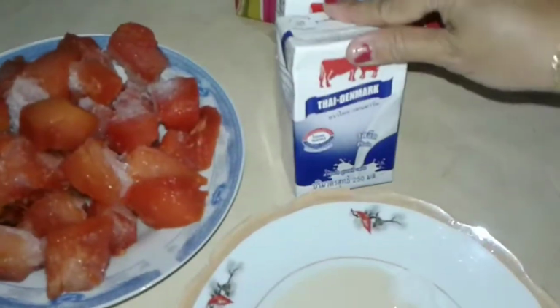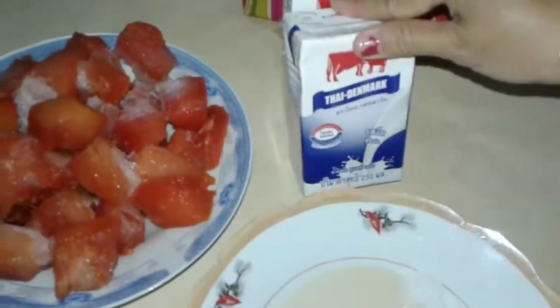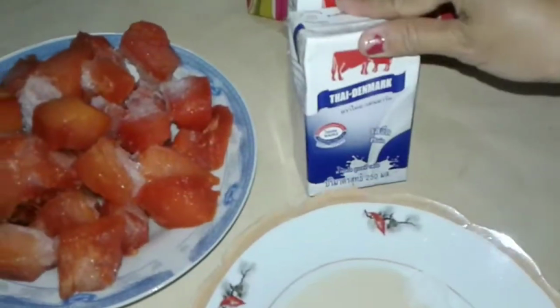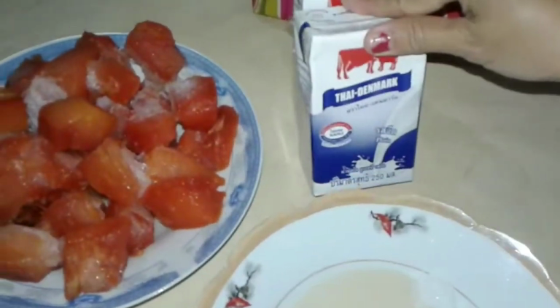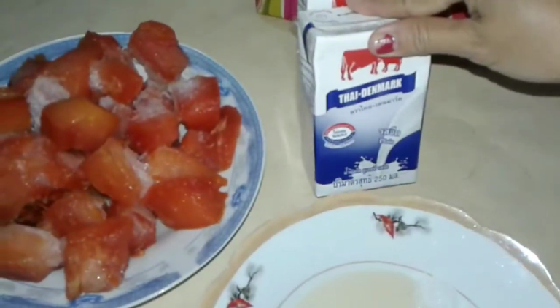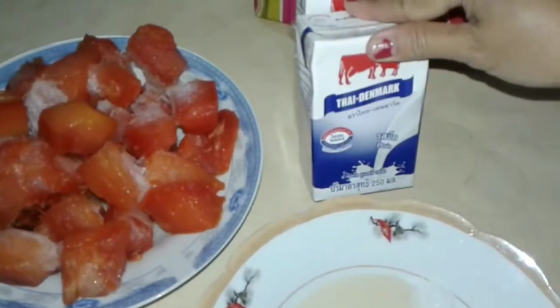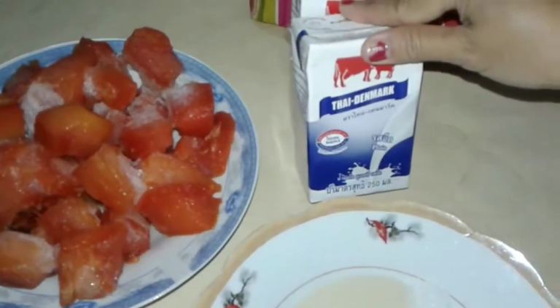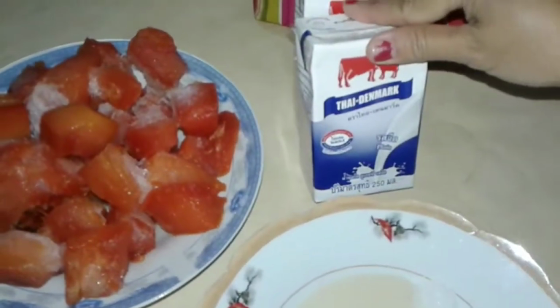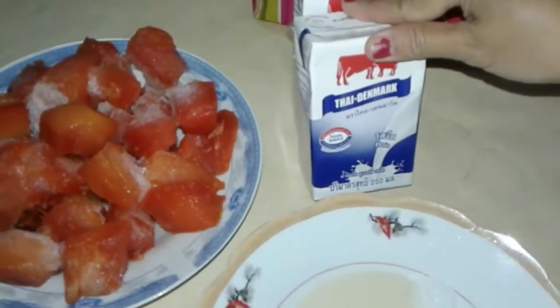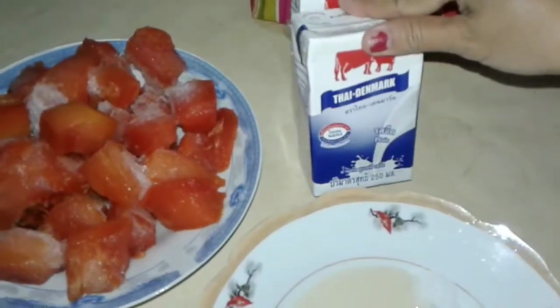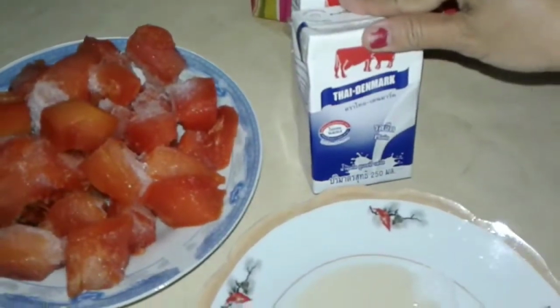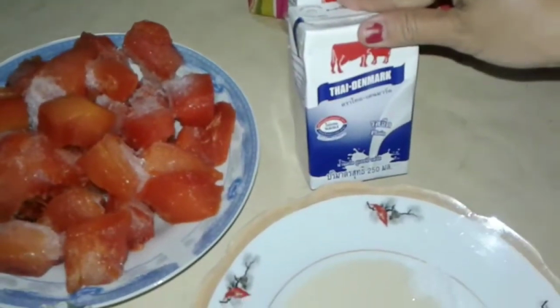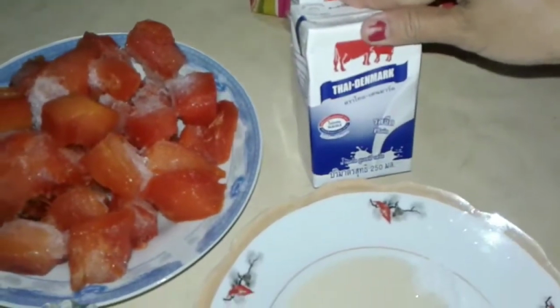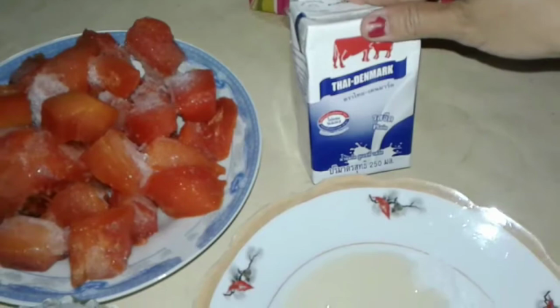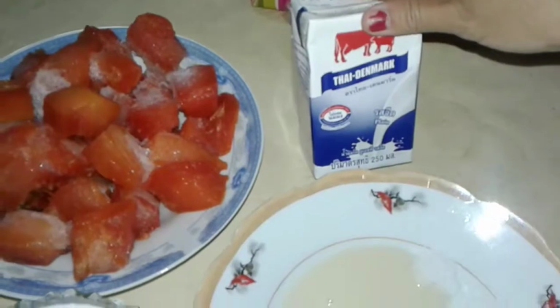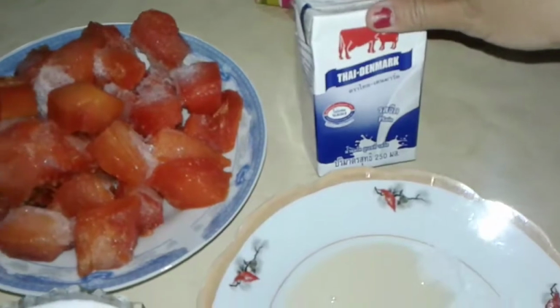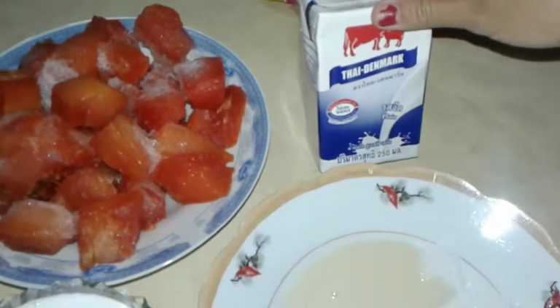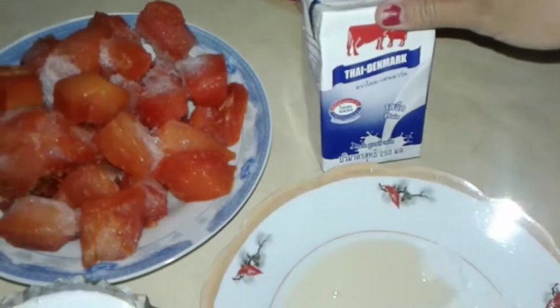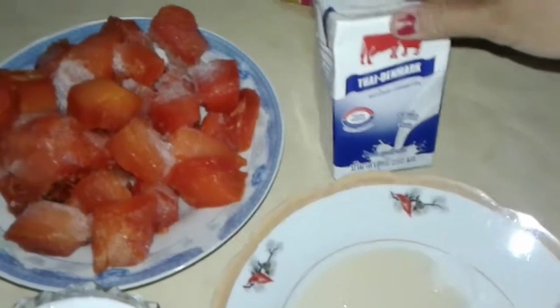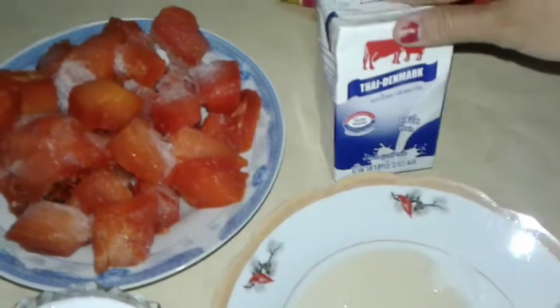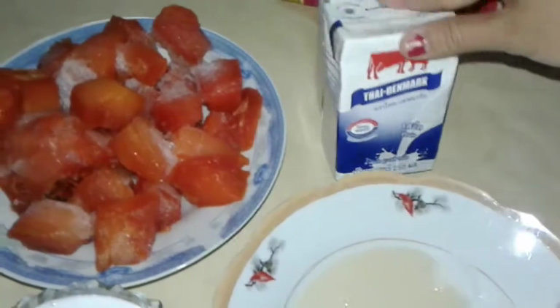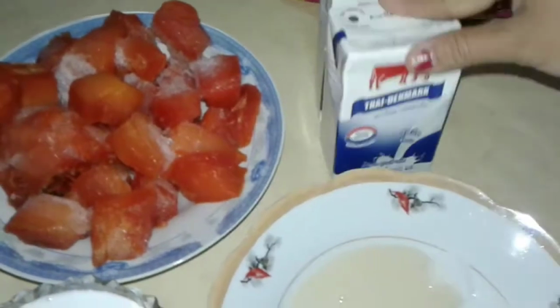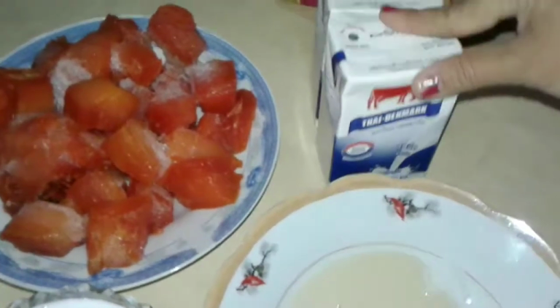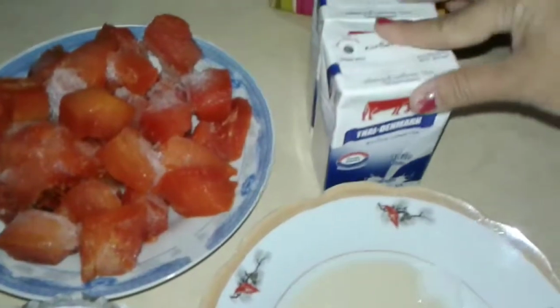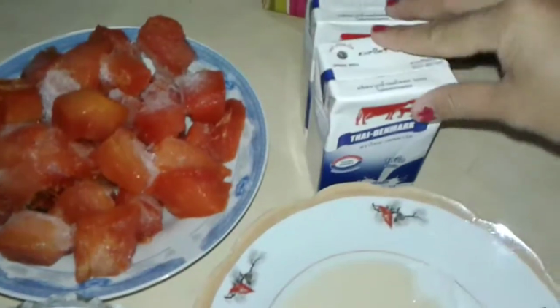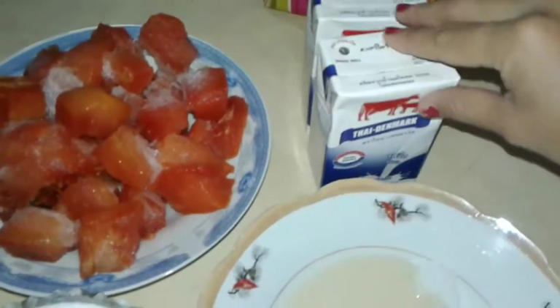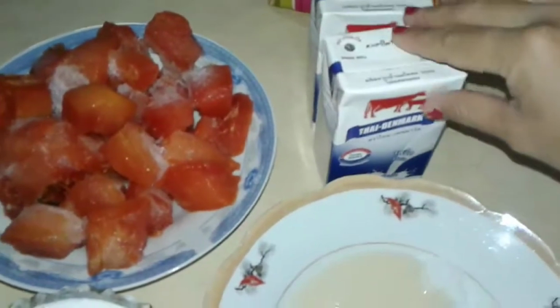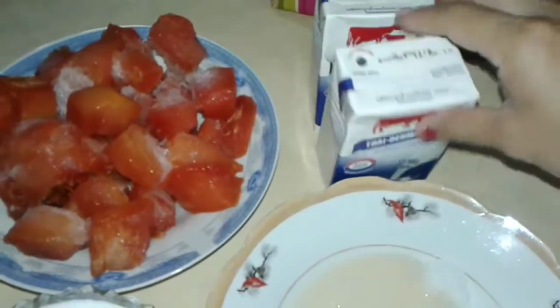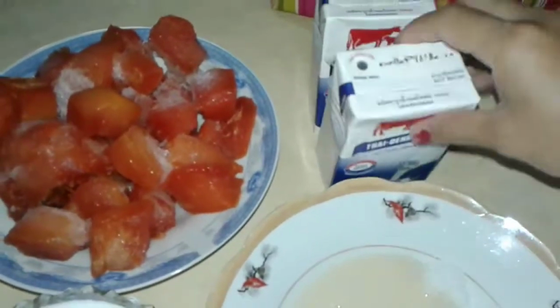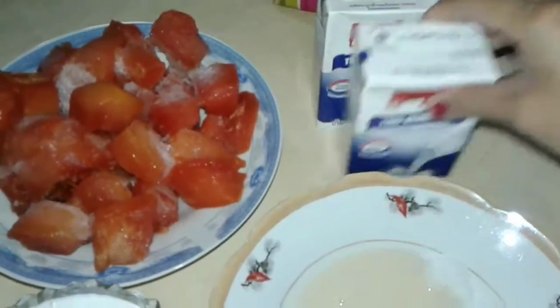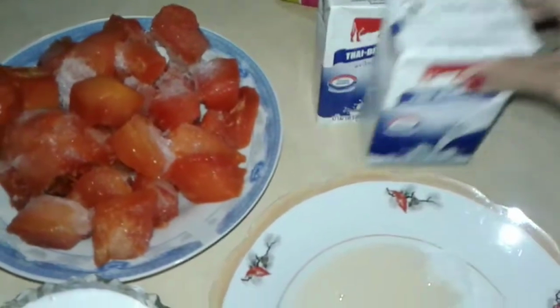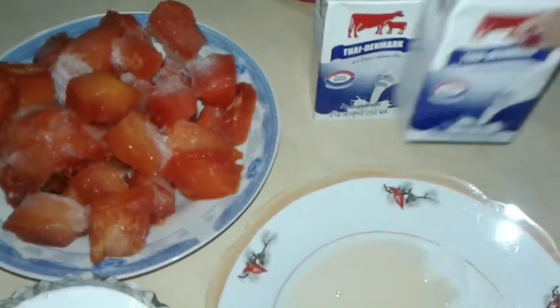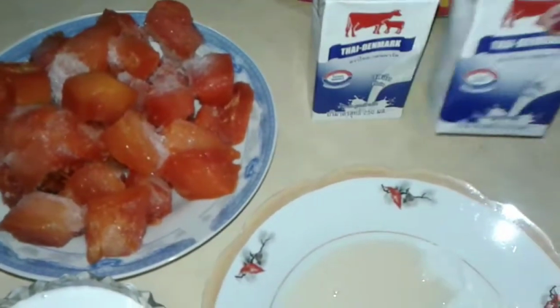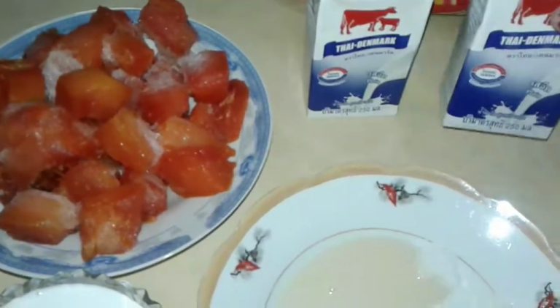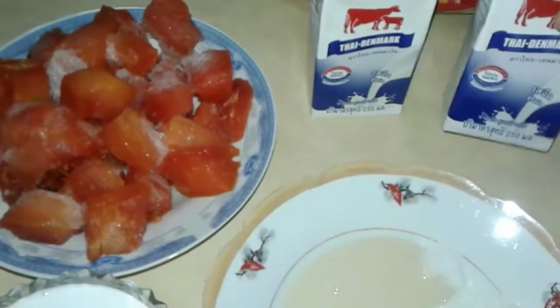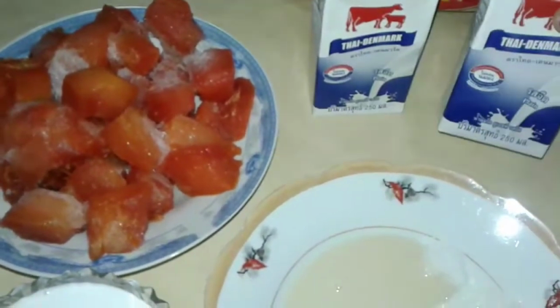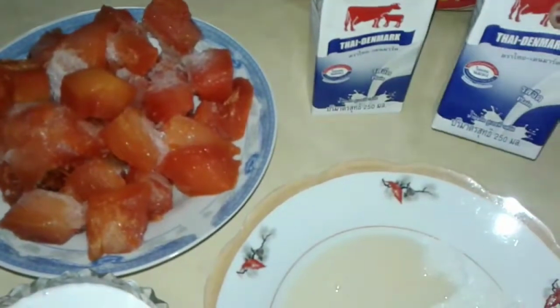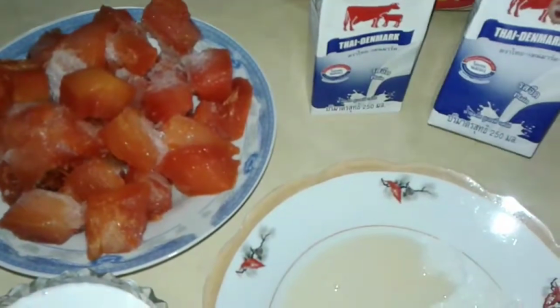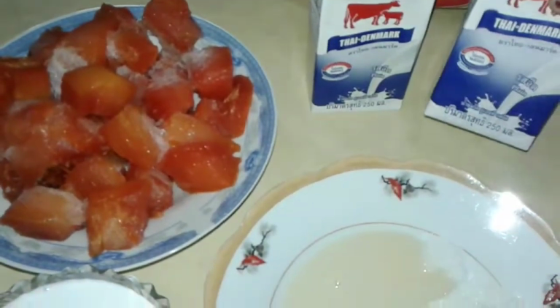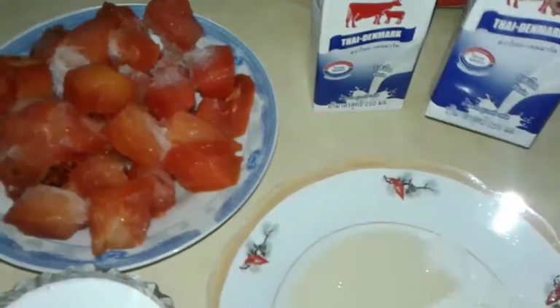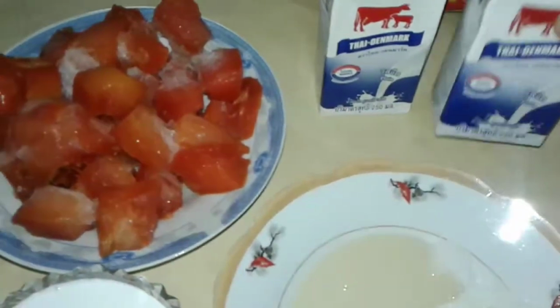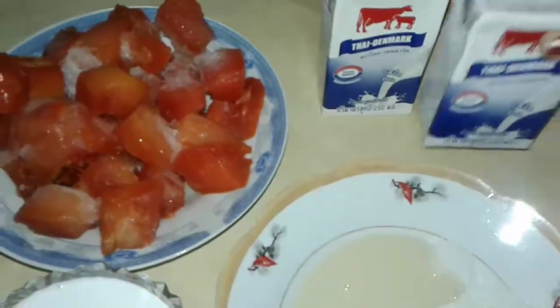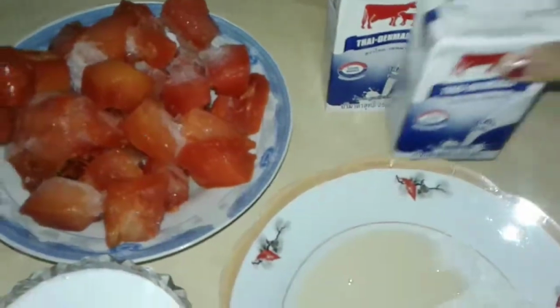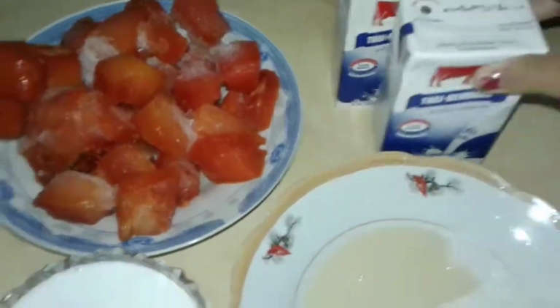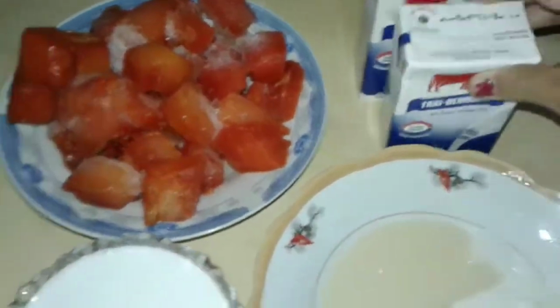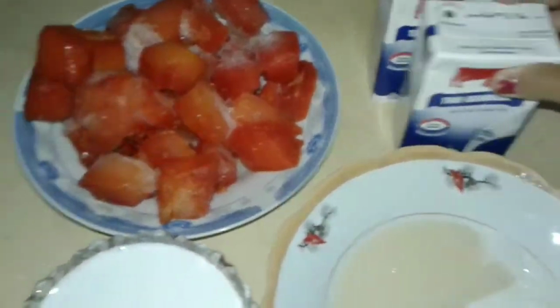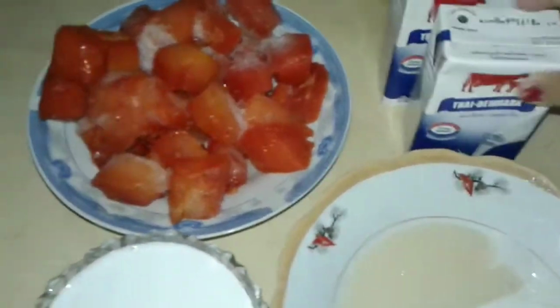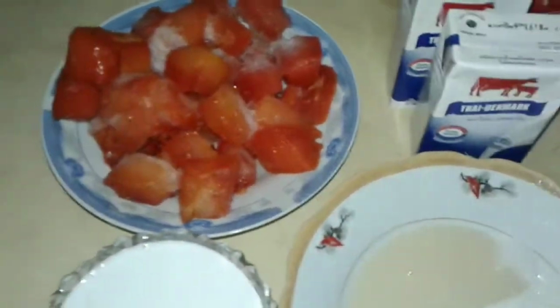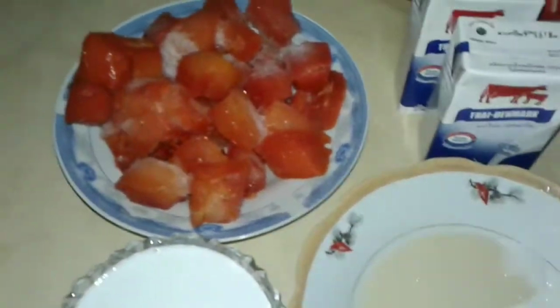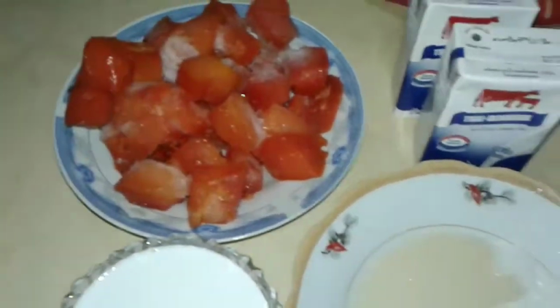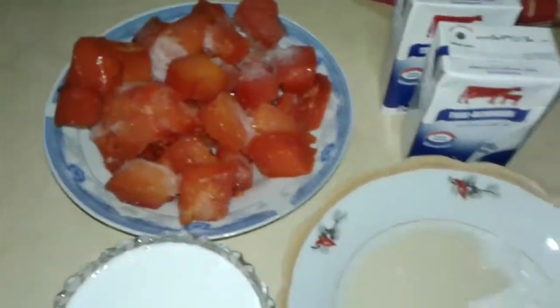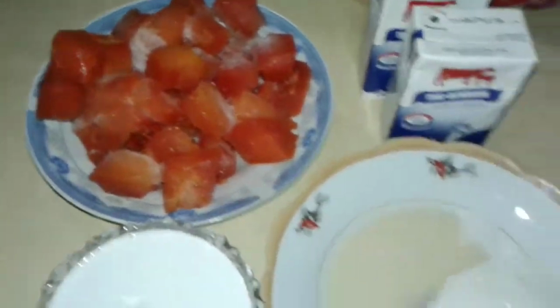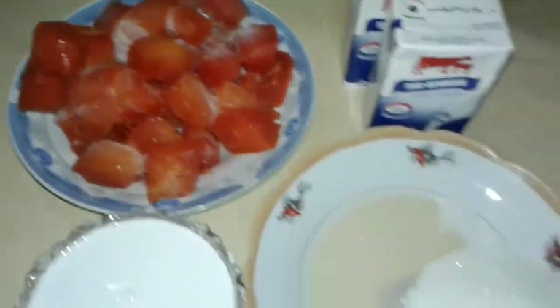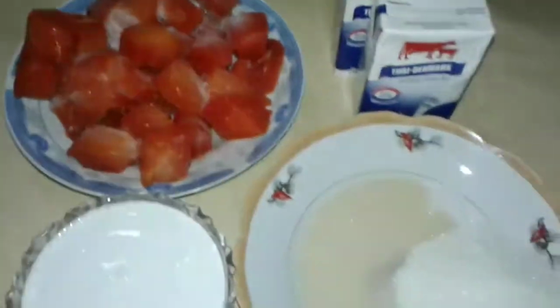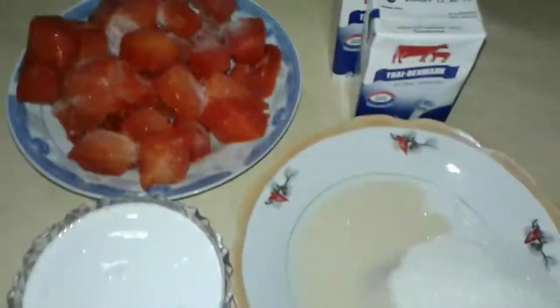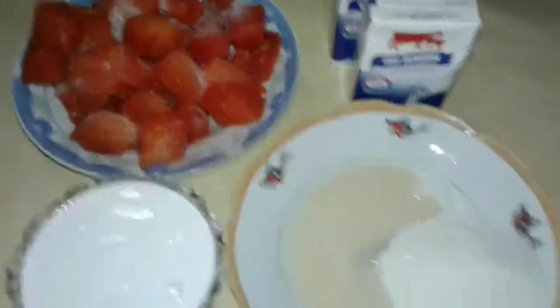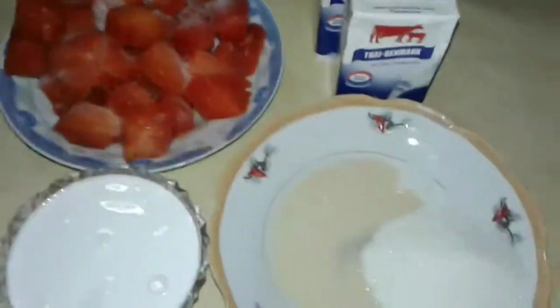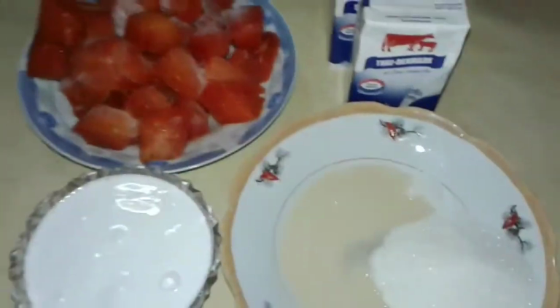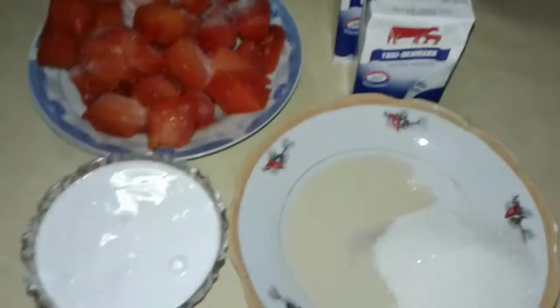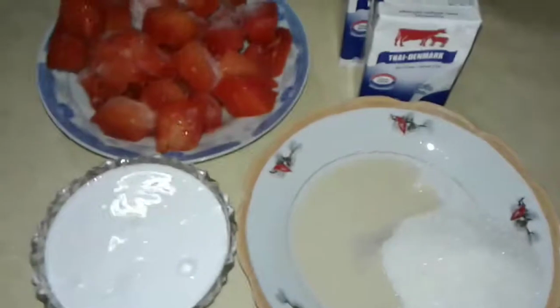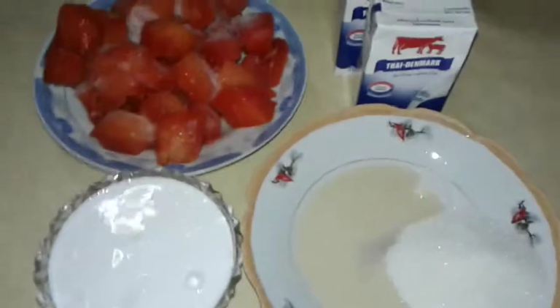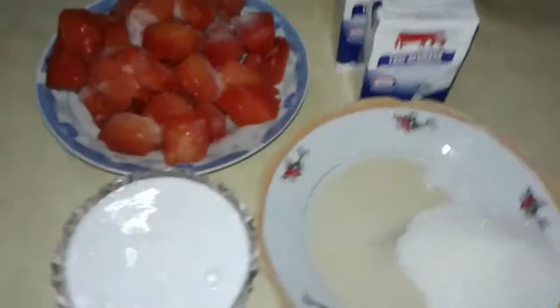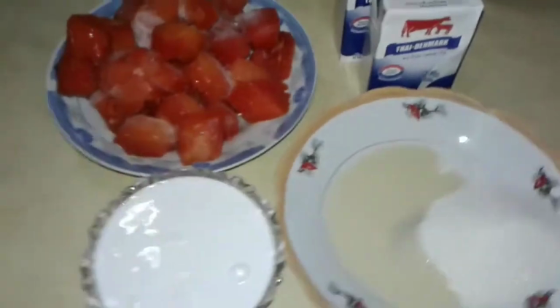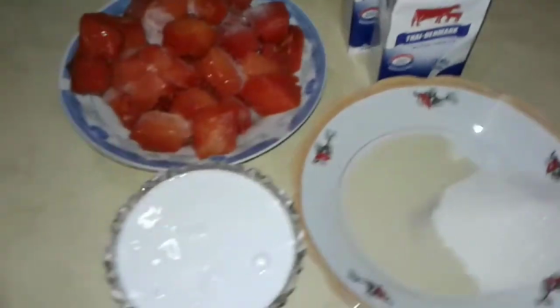It's Thai rice. We add two swimming bags with 500ml. Okay, I'm using it for this week.